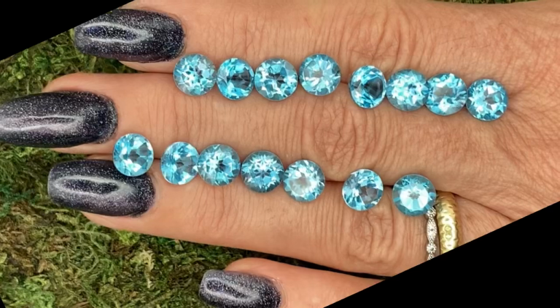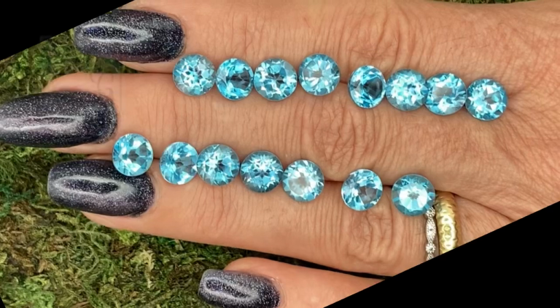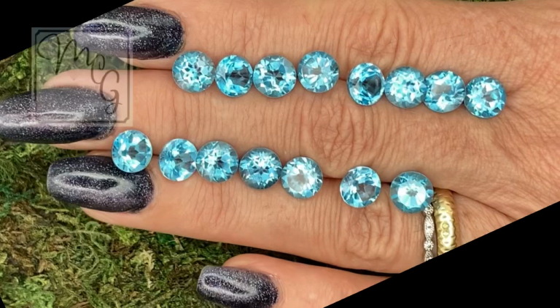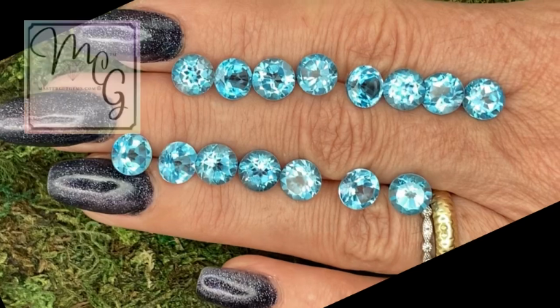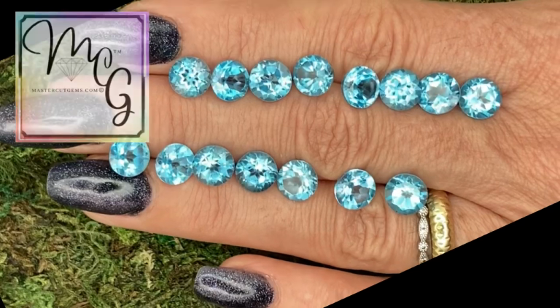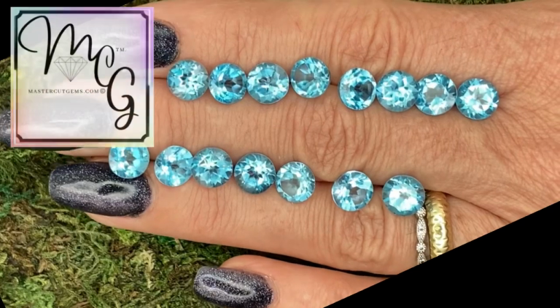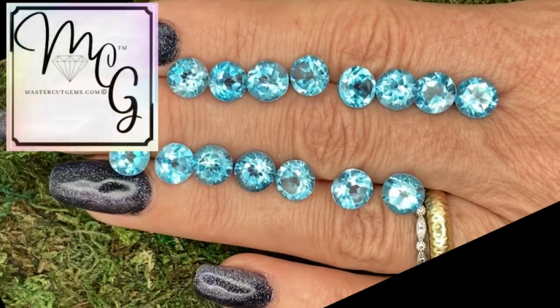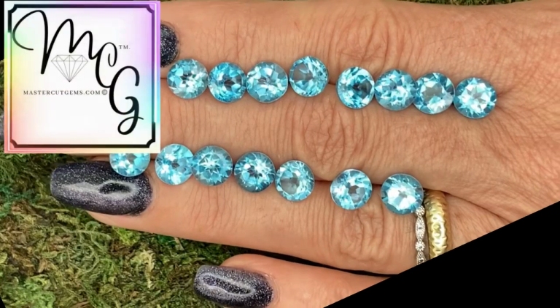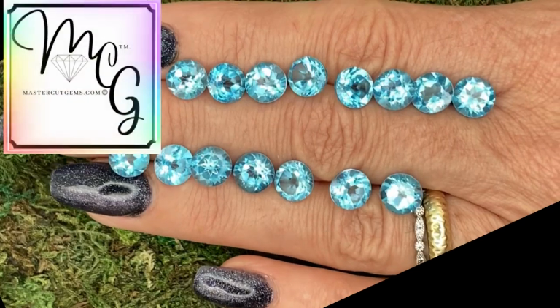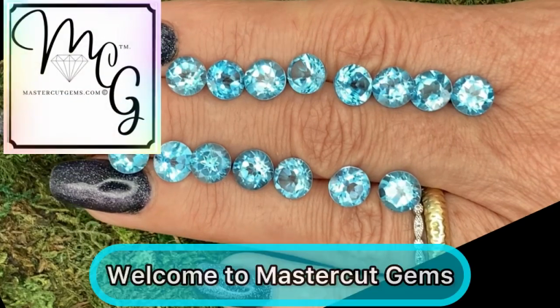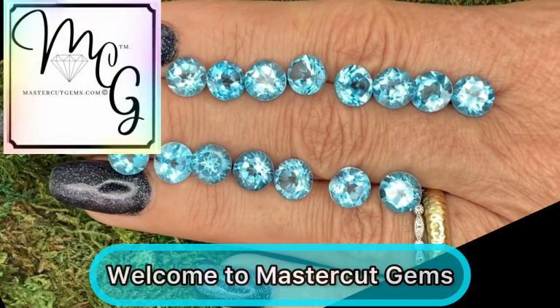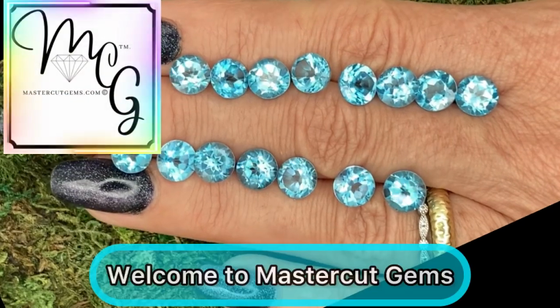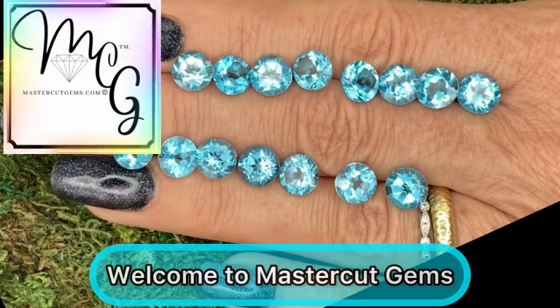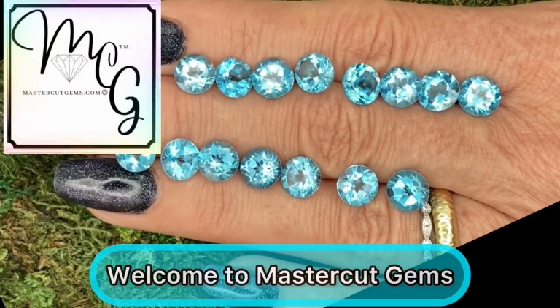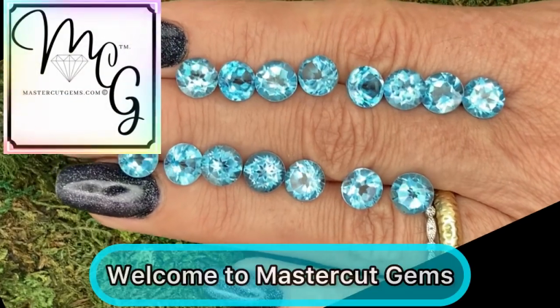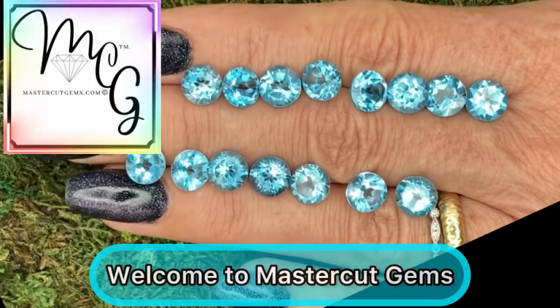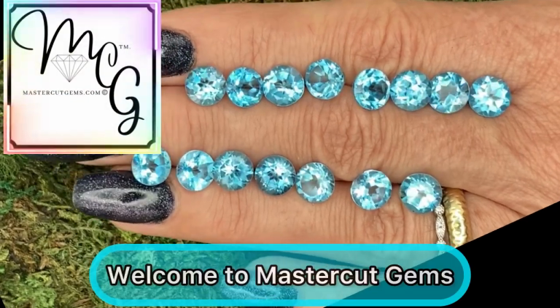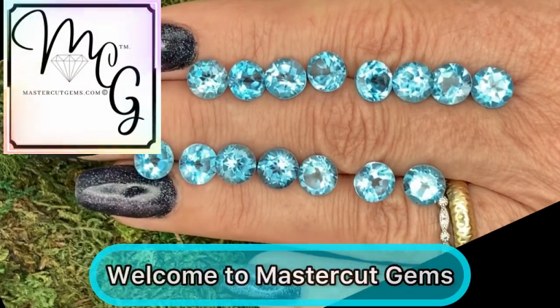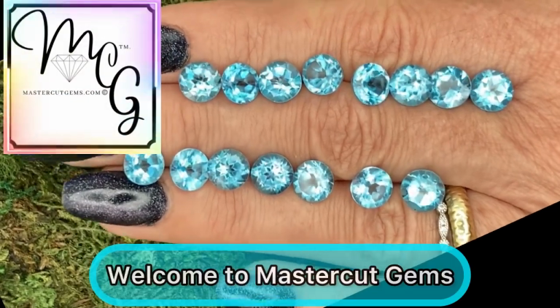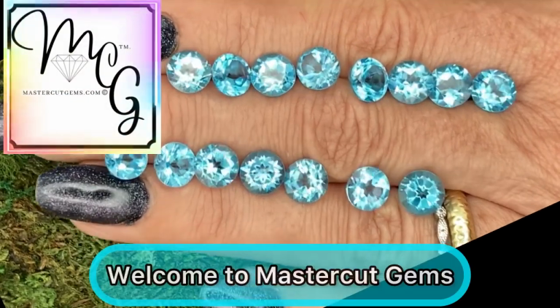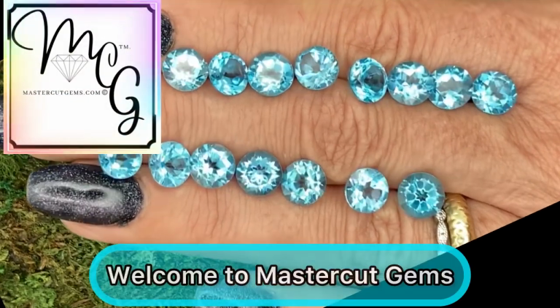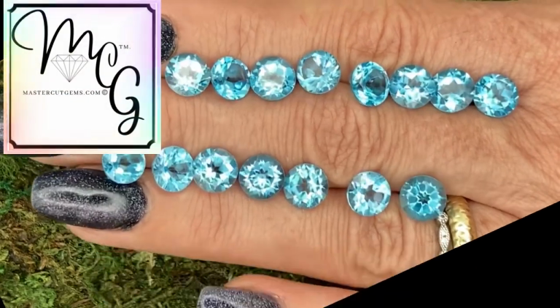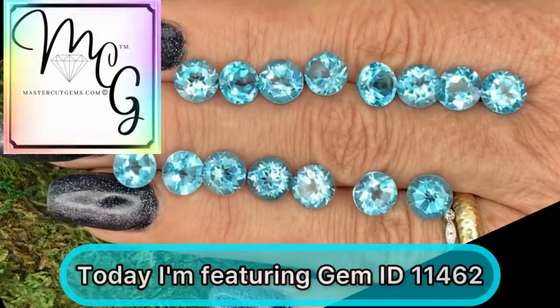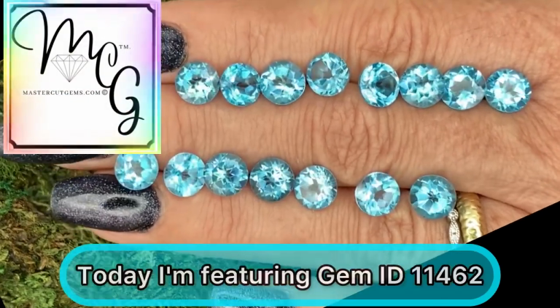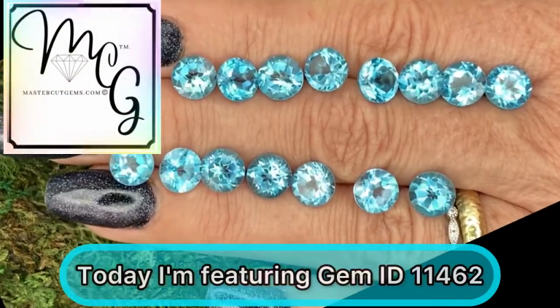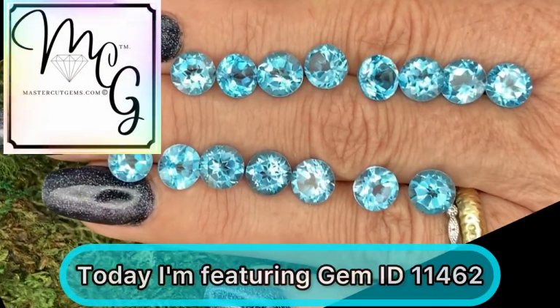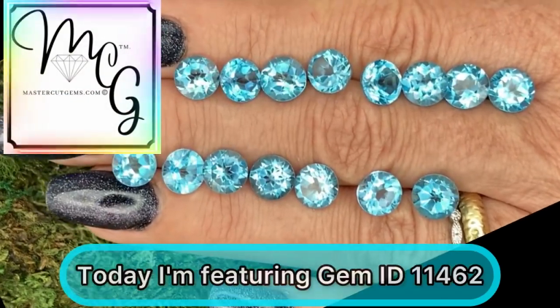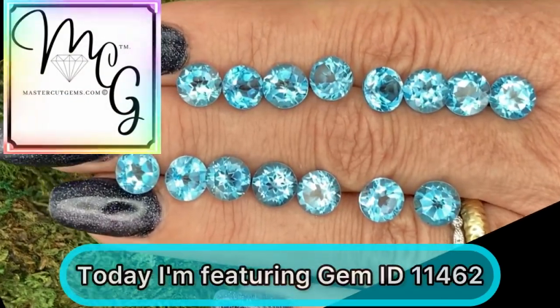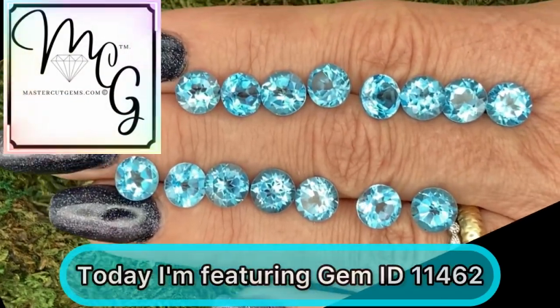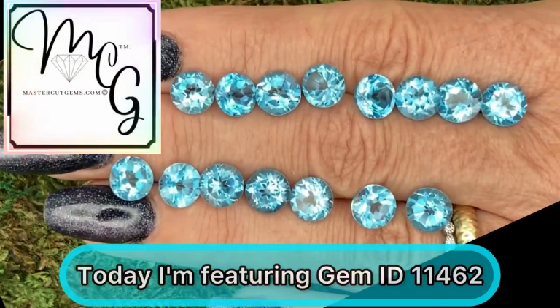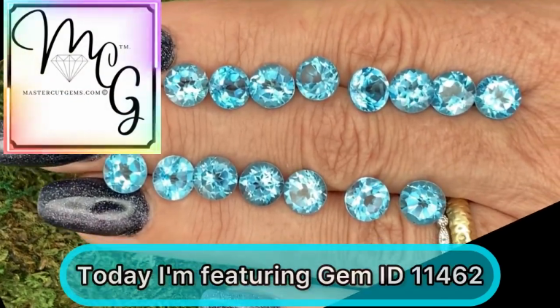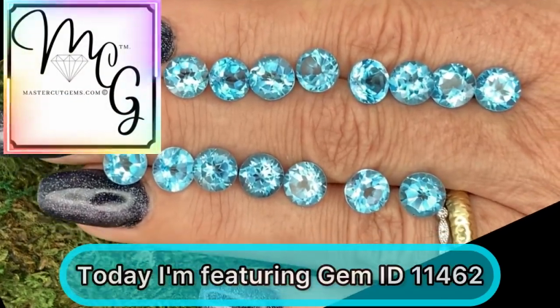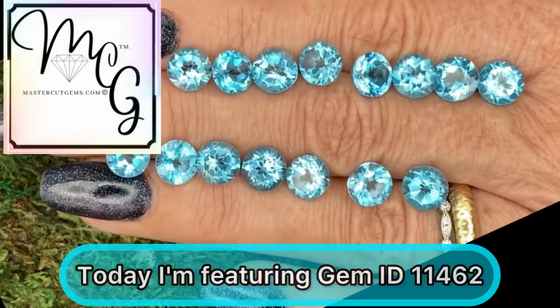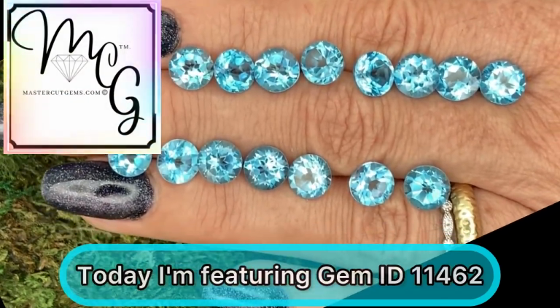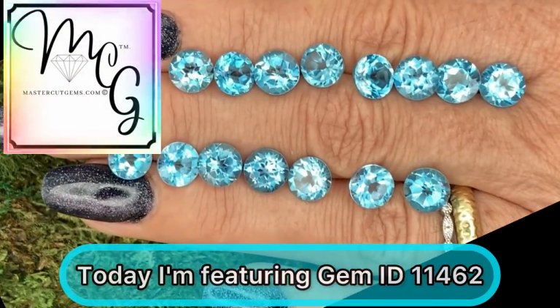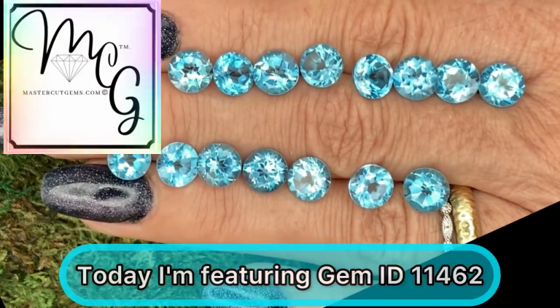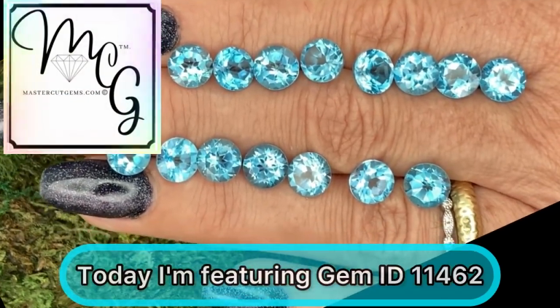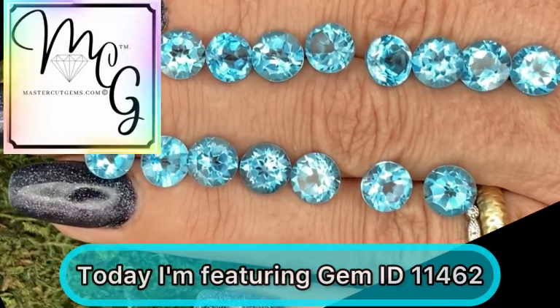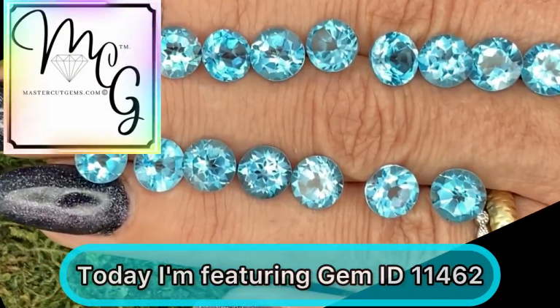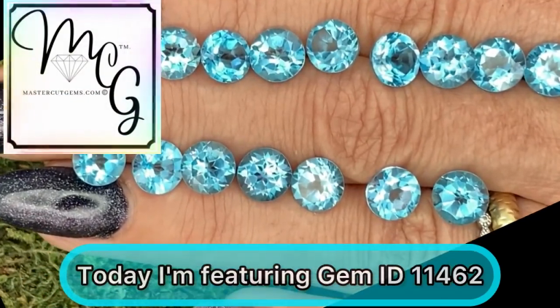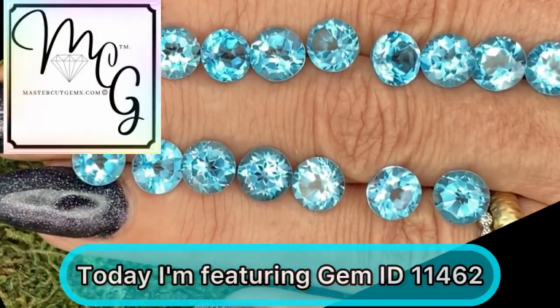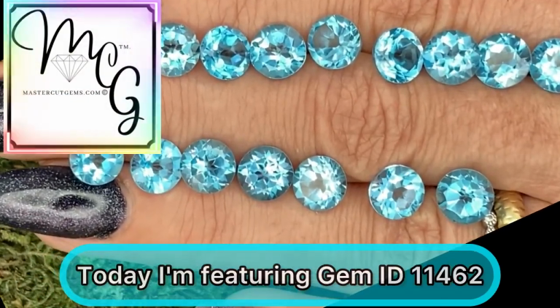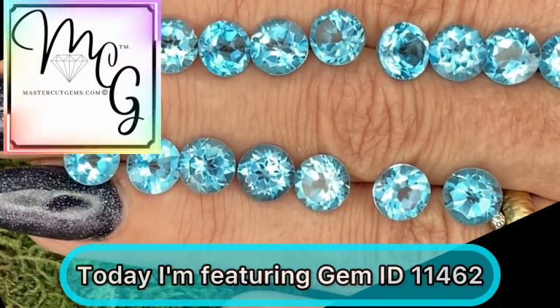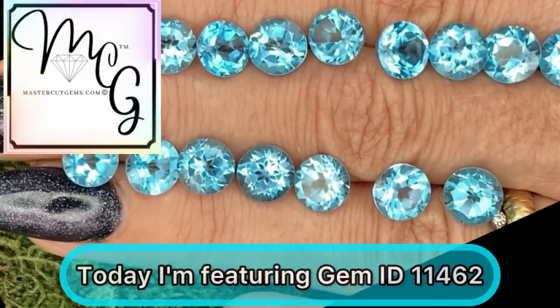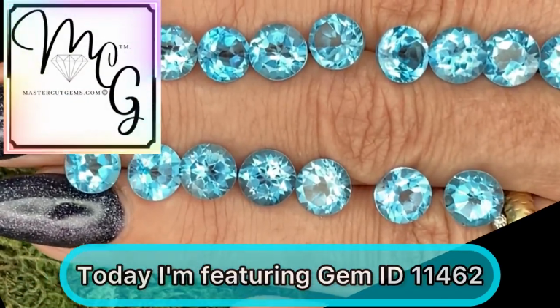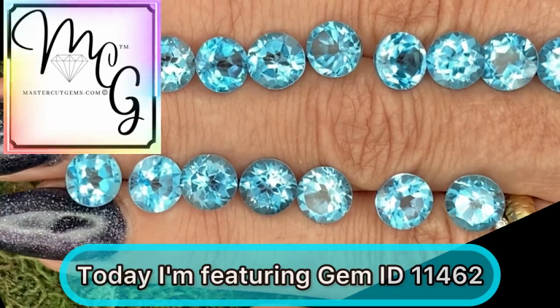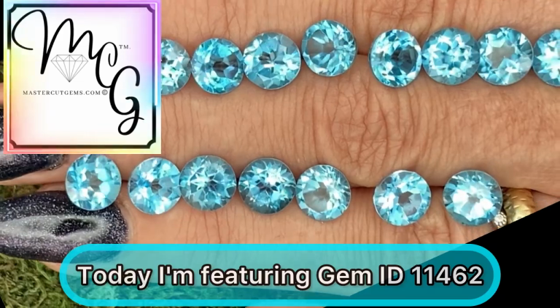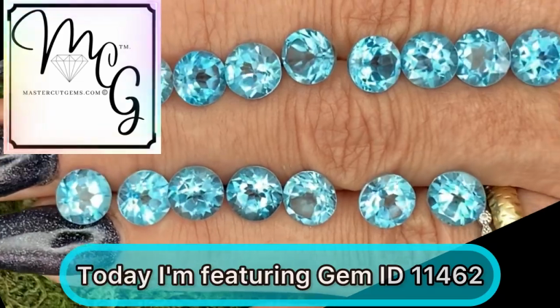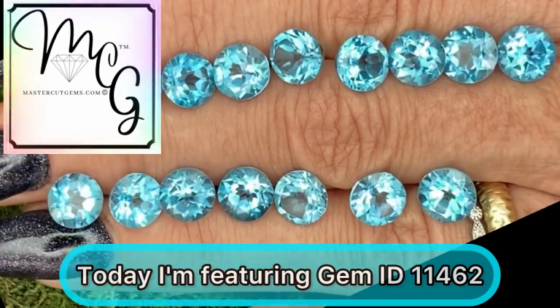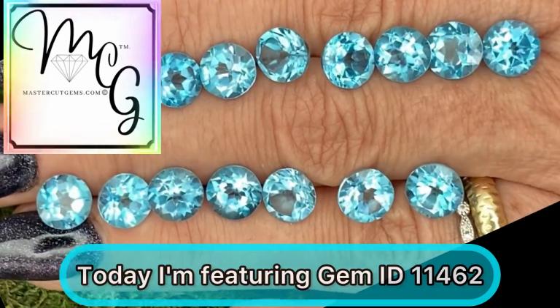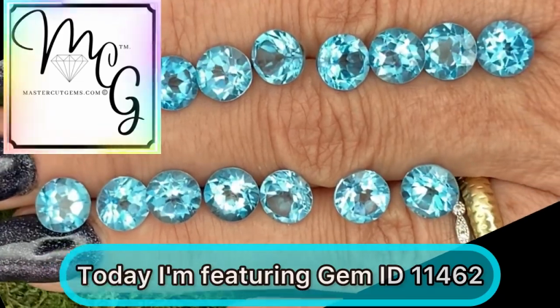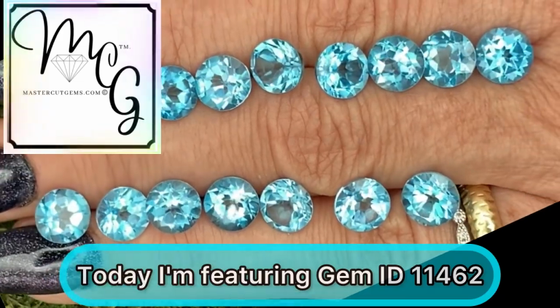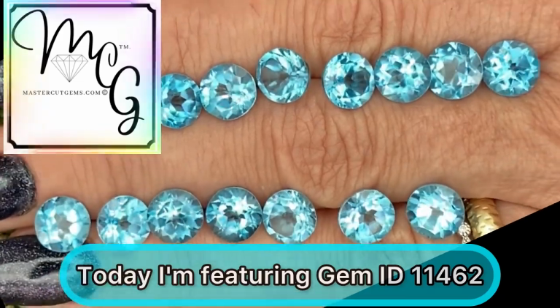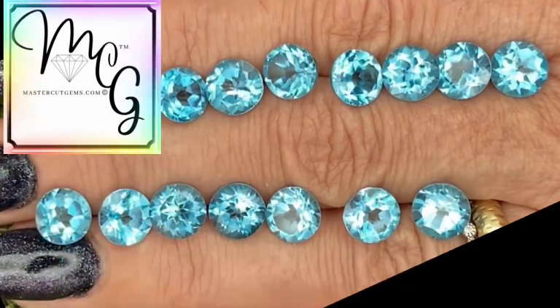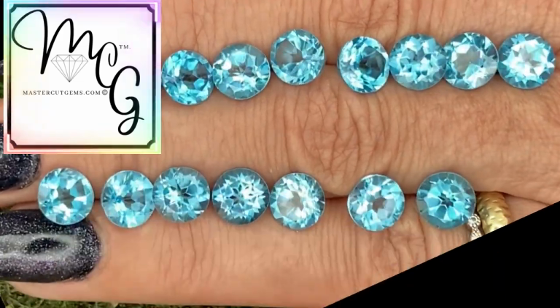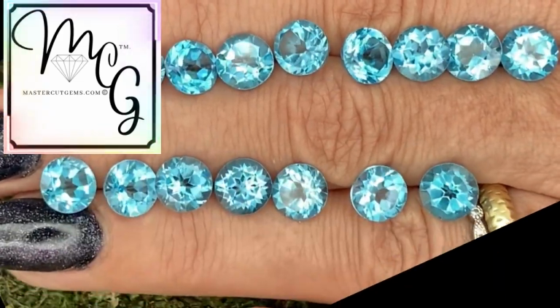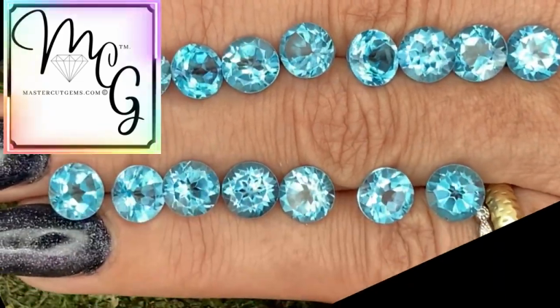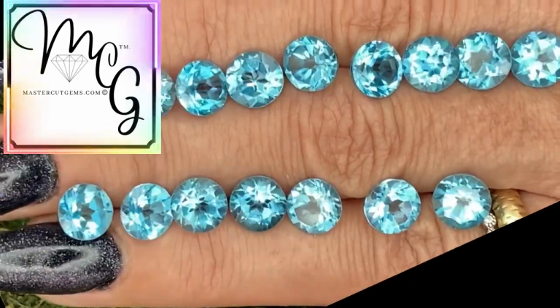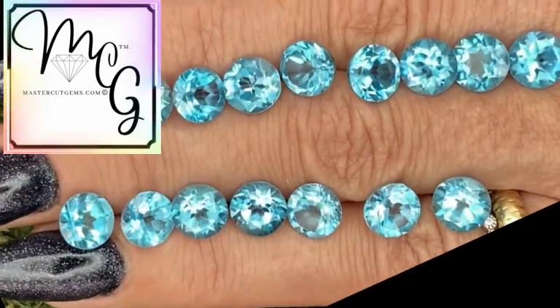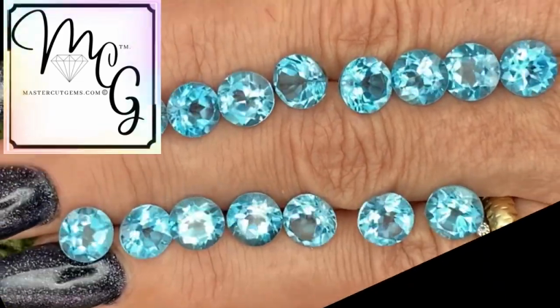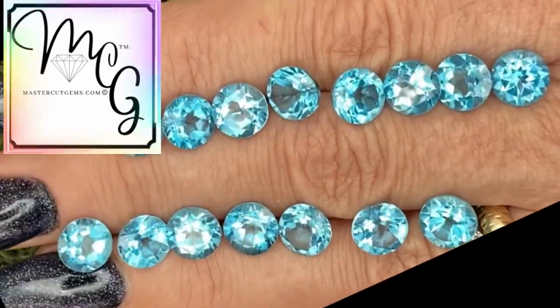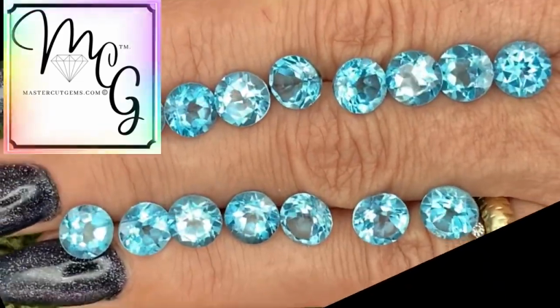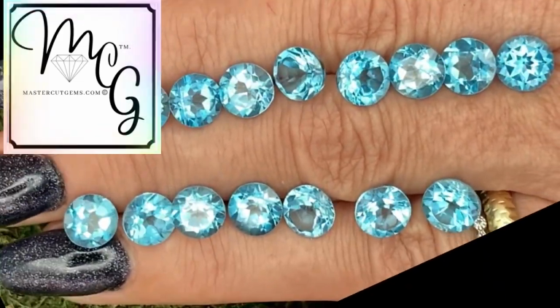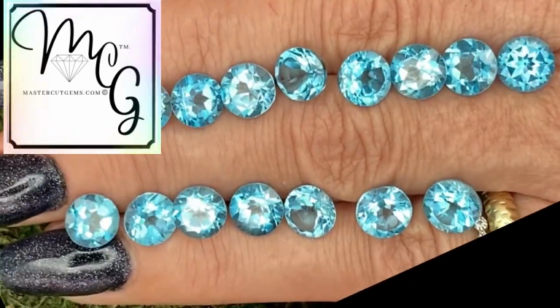Welcome to MasterCut Gems. Today I'm featuring Gem ID 11462.